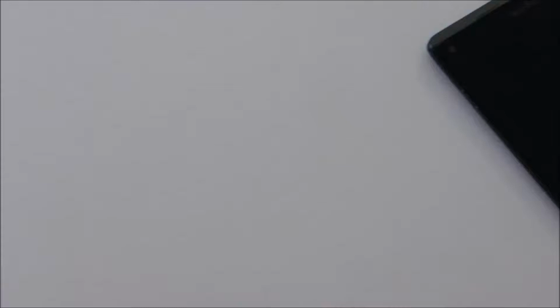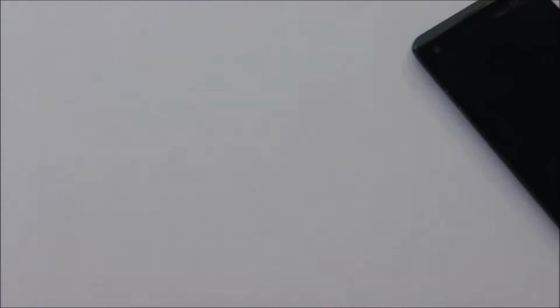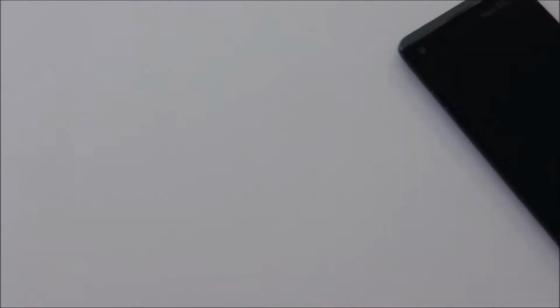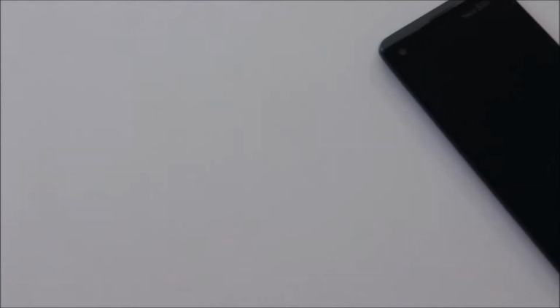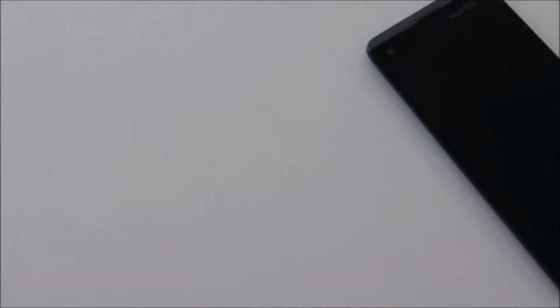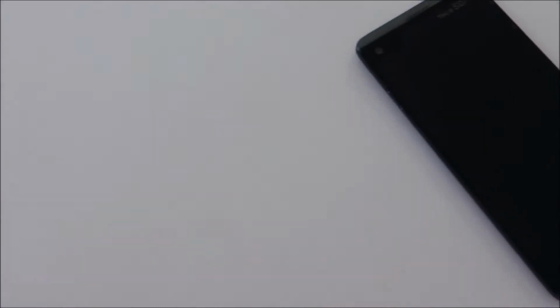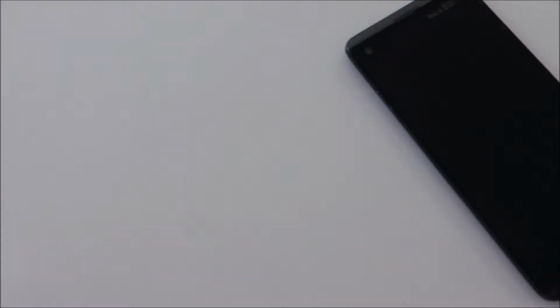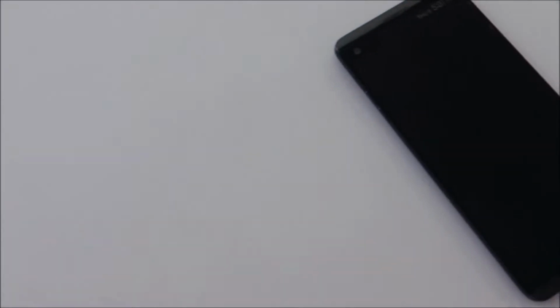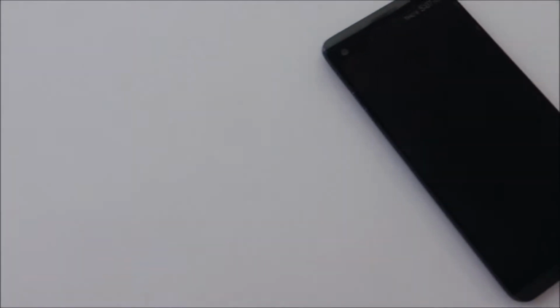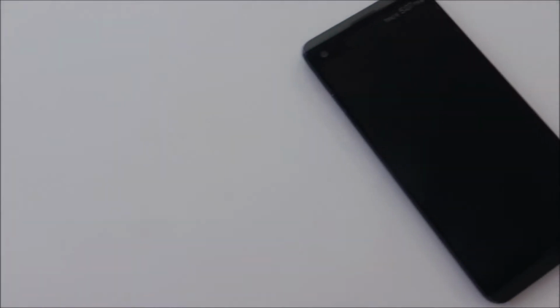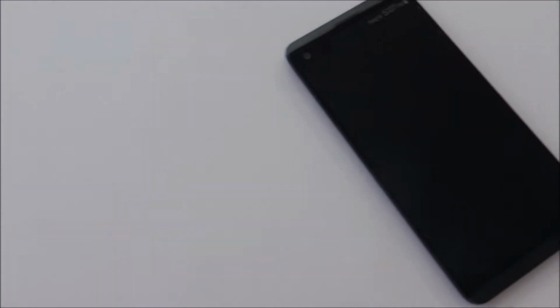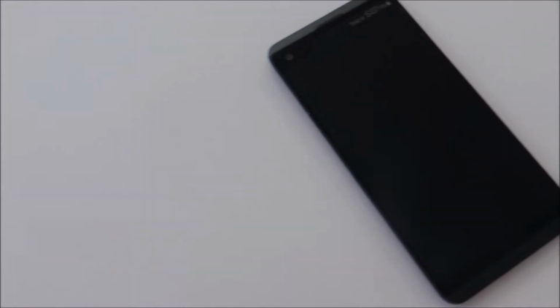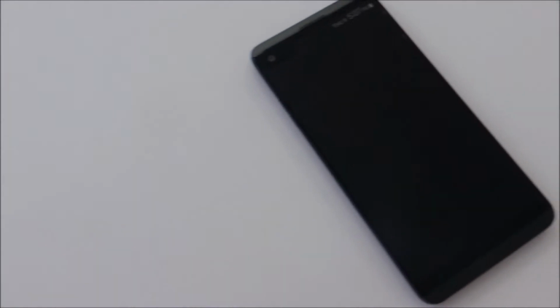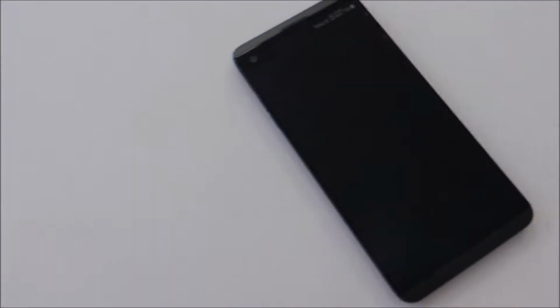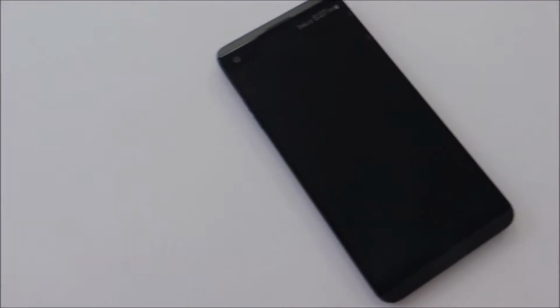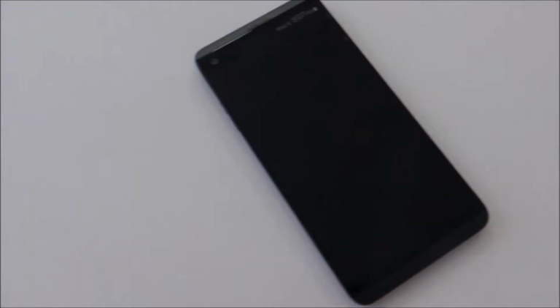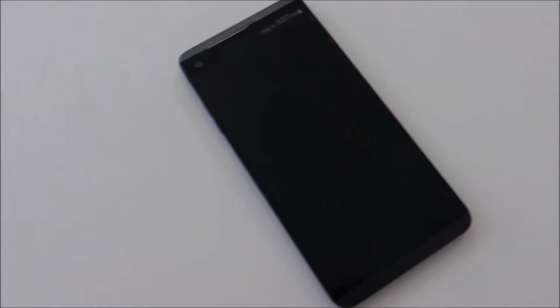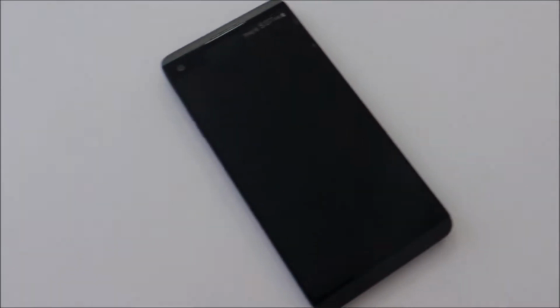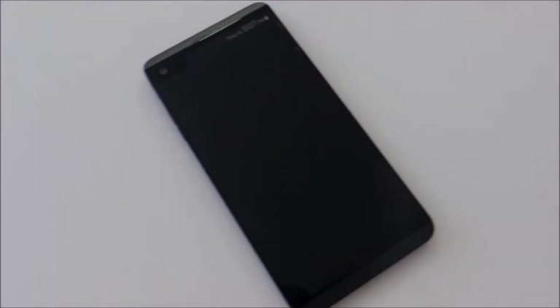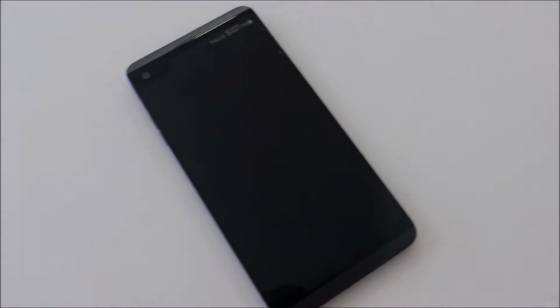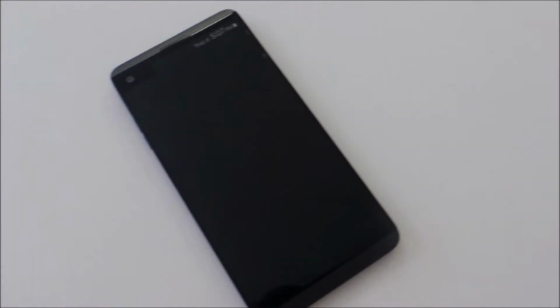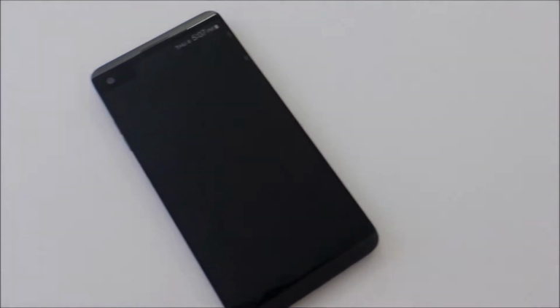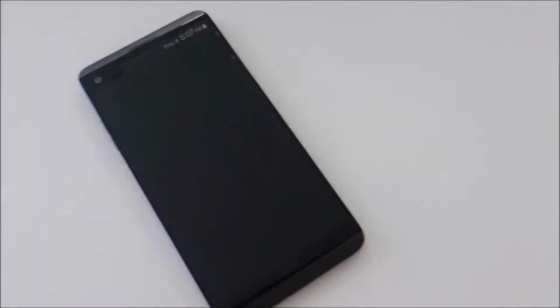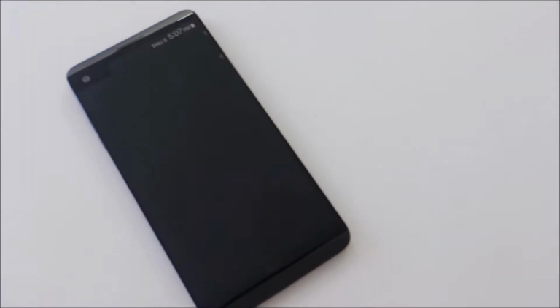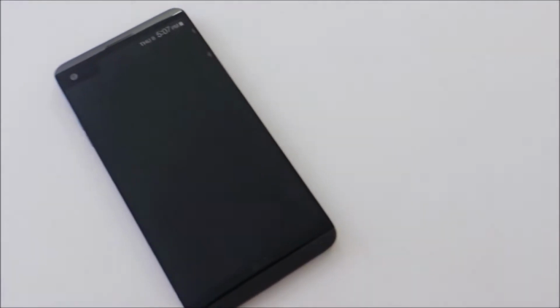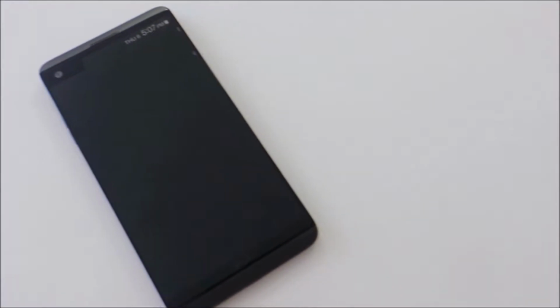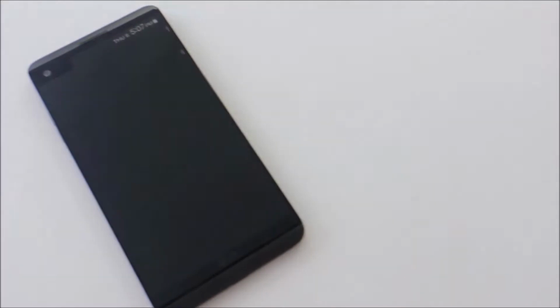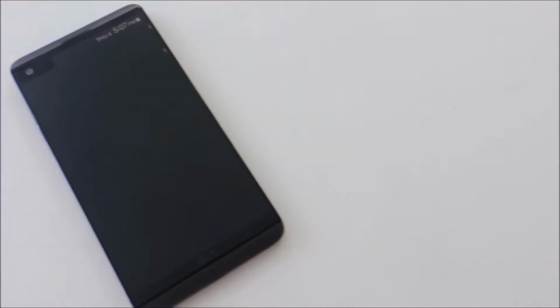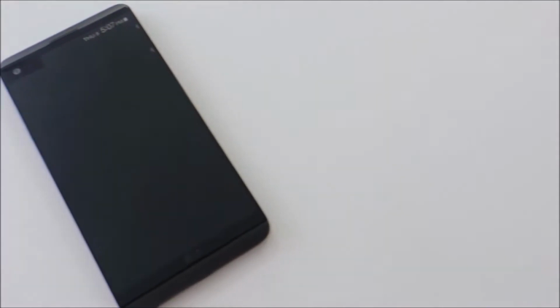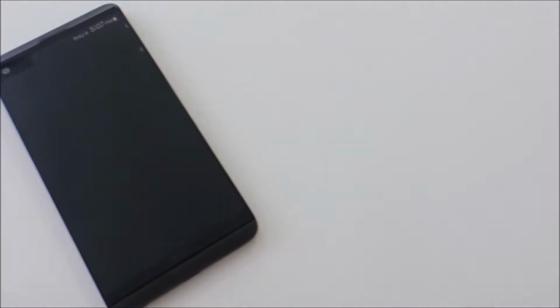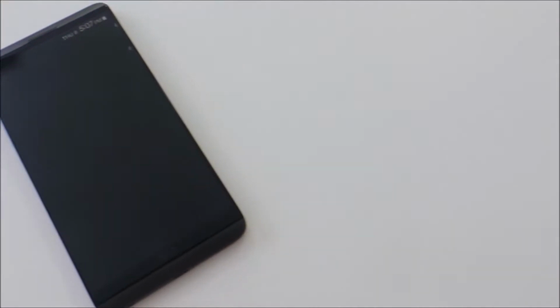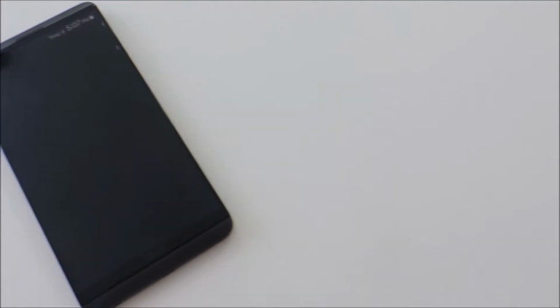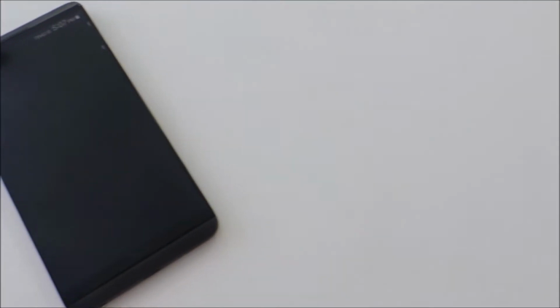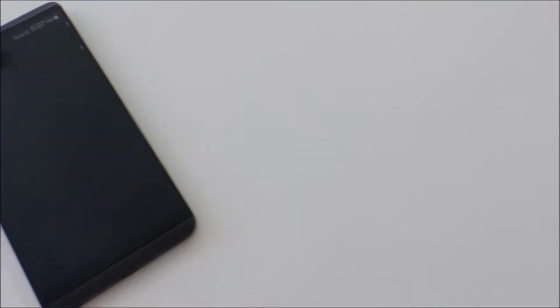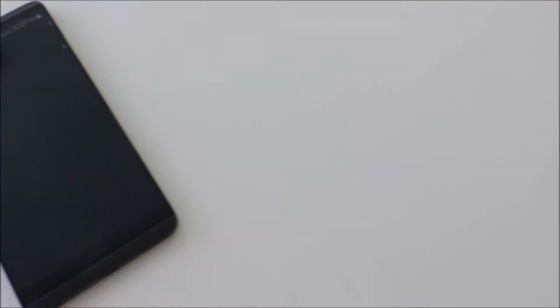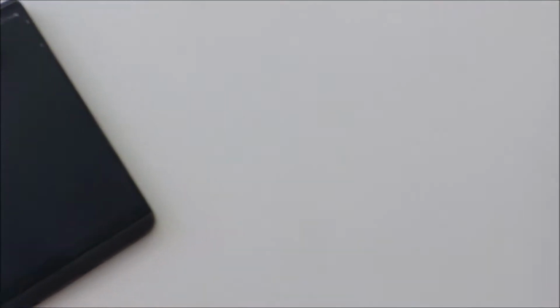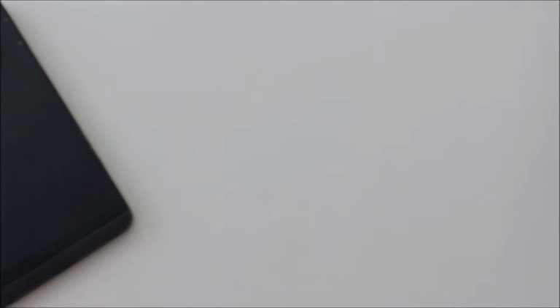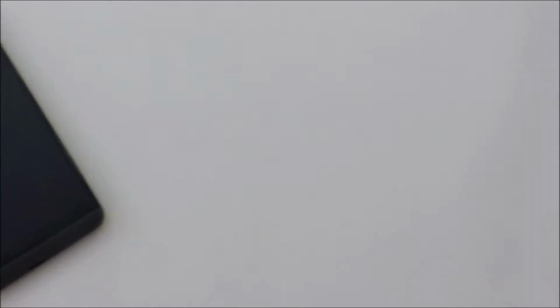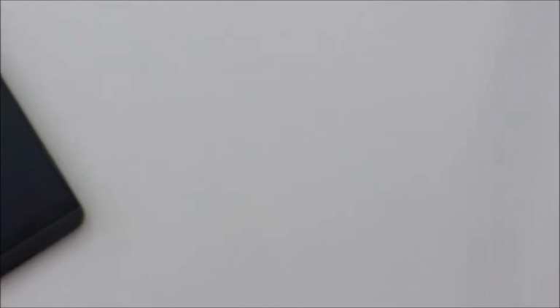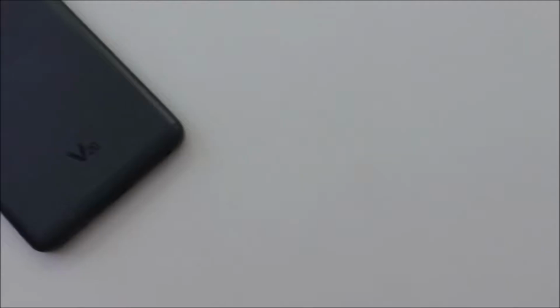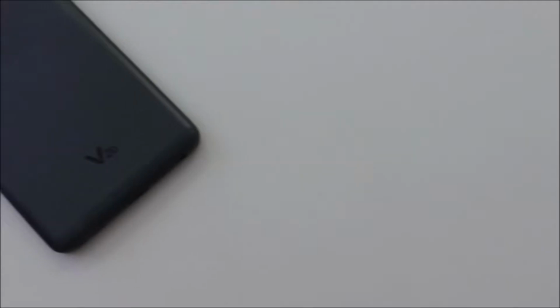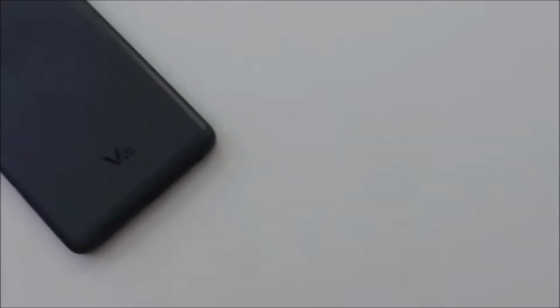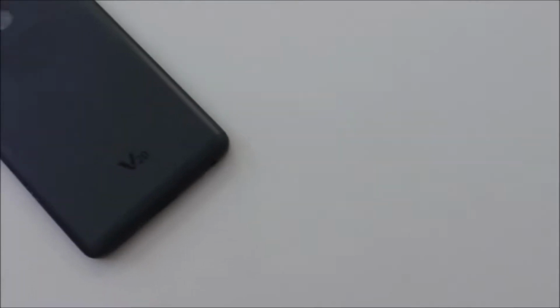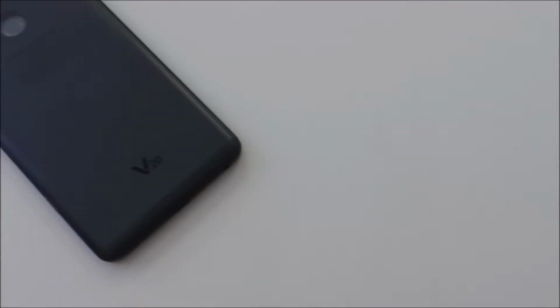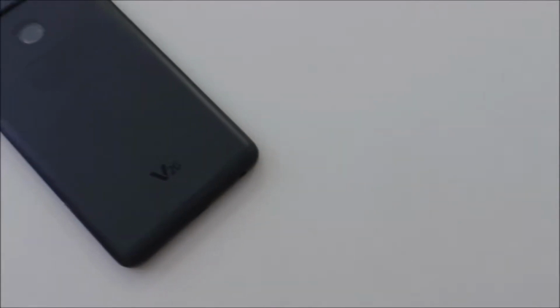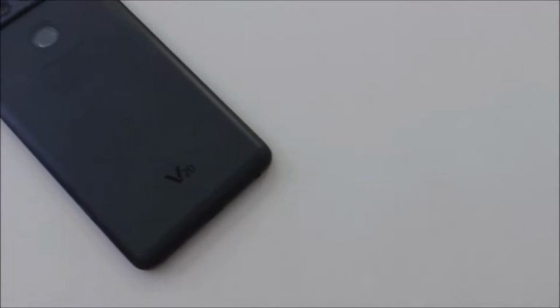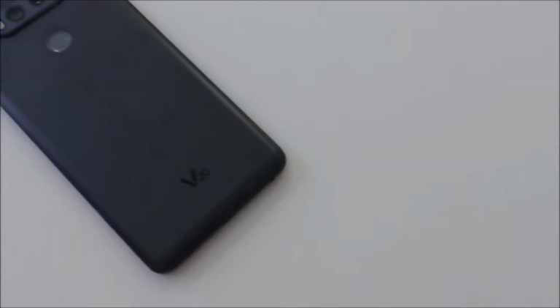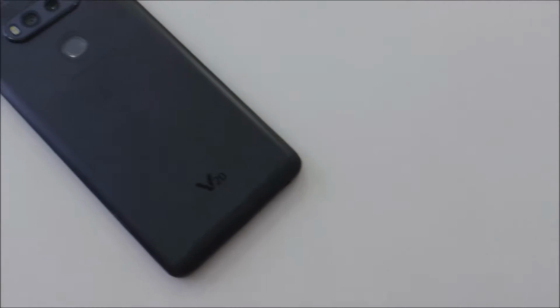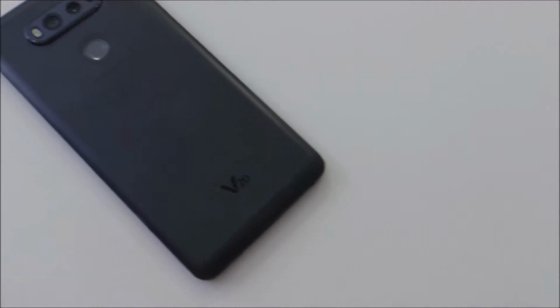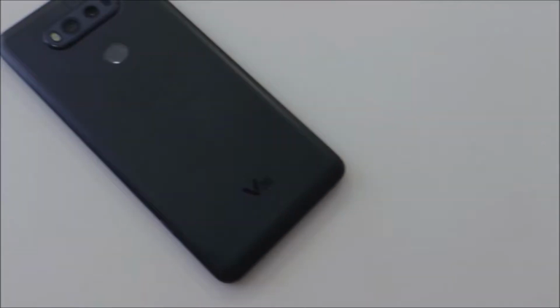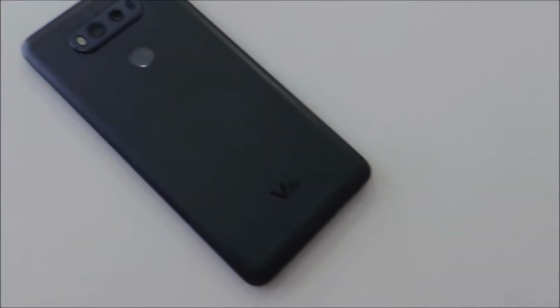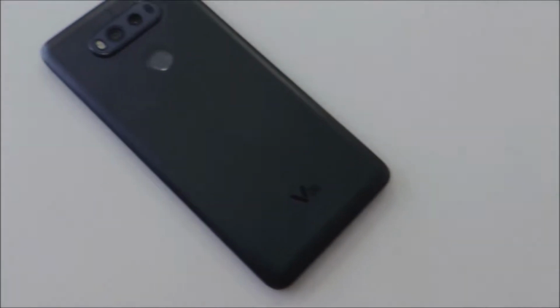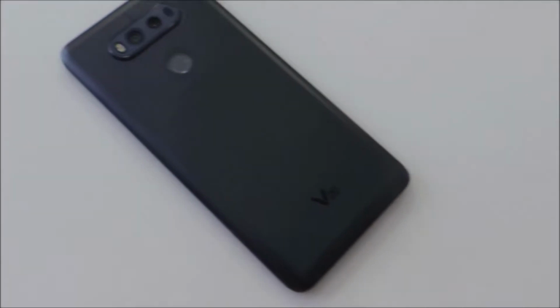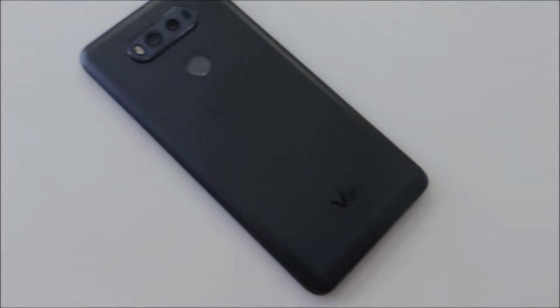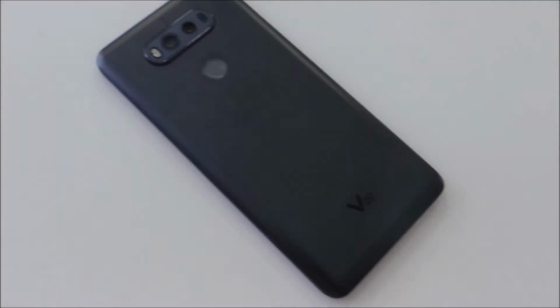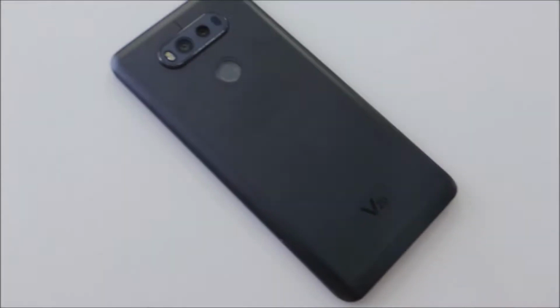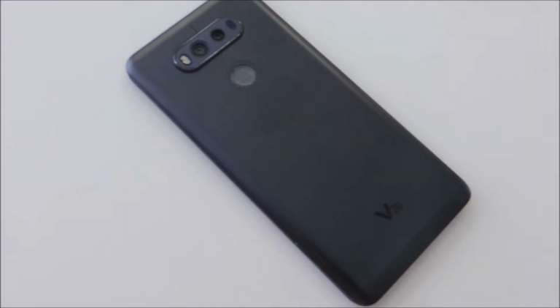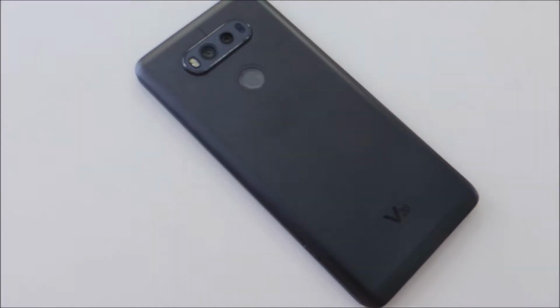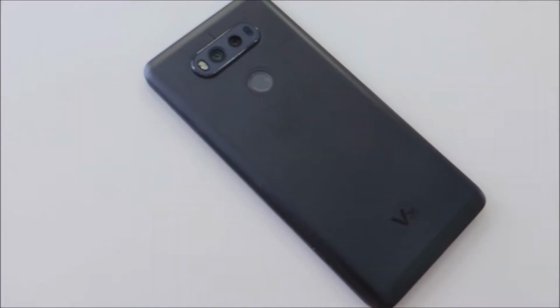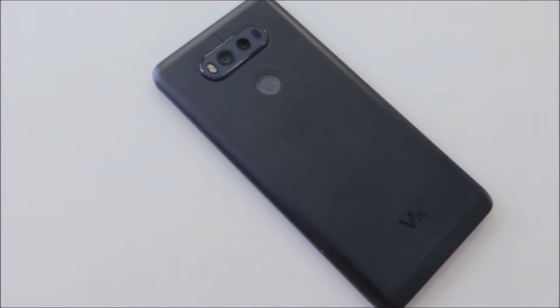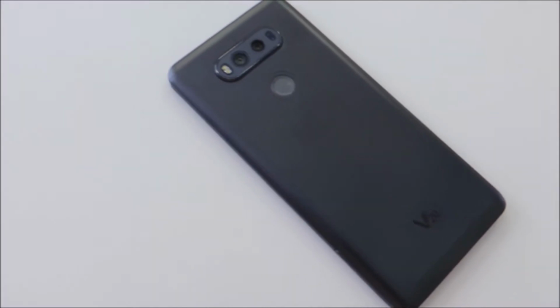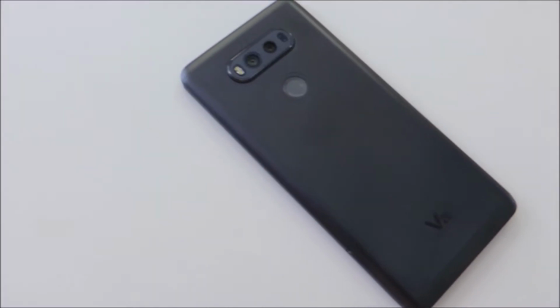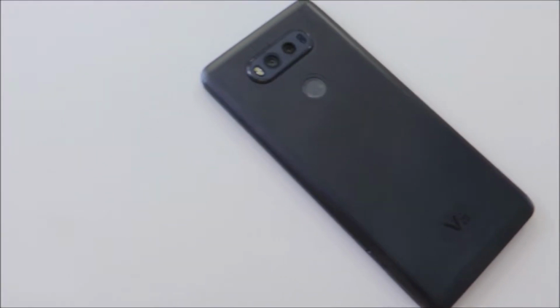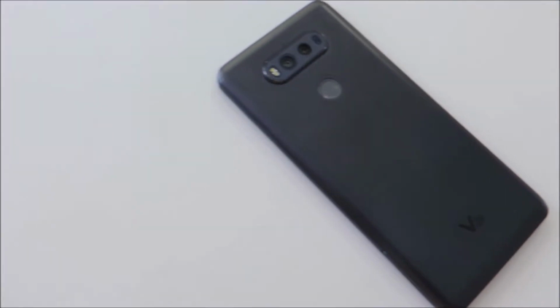Hey guys, this is Arun from GadgetGroobain.com. Today we have the review for the LG V20. Let's get started.